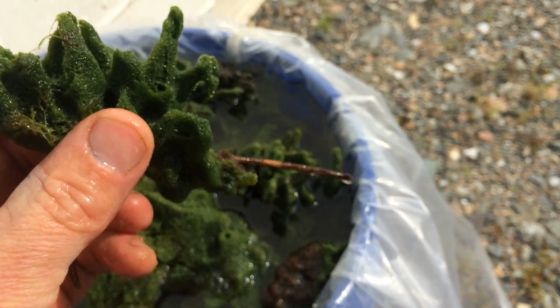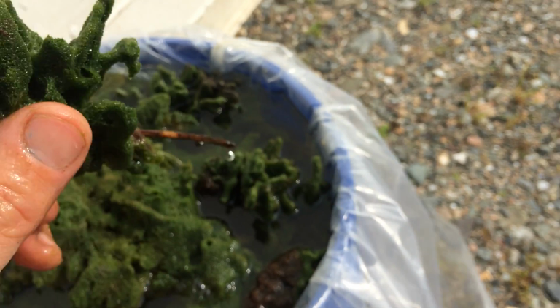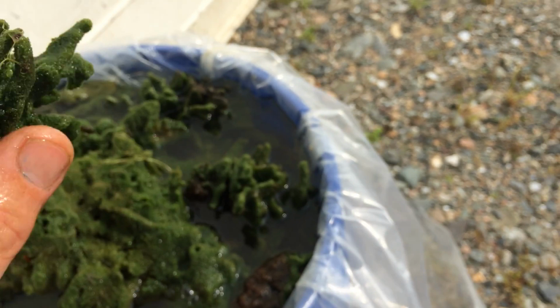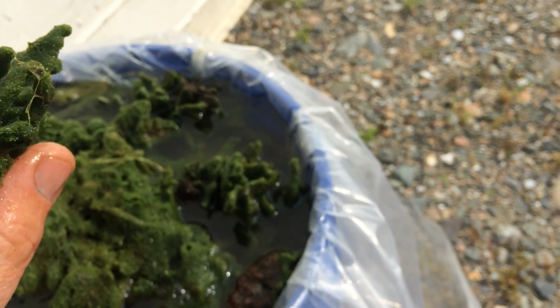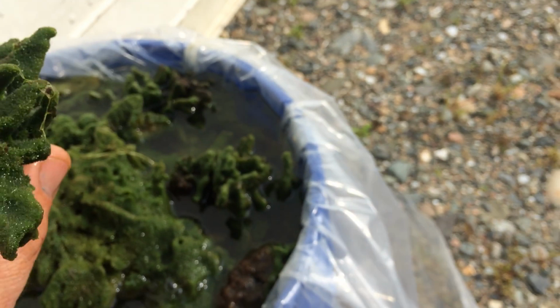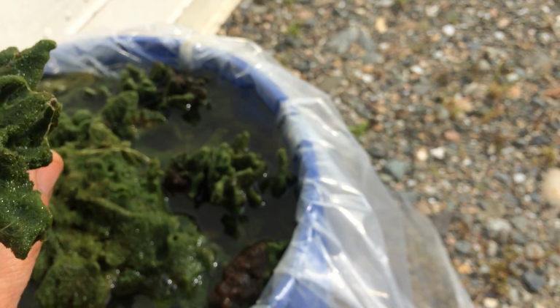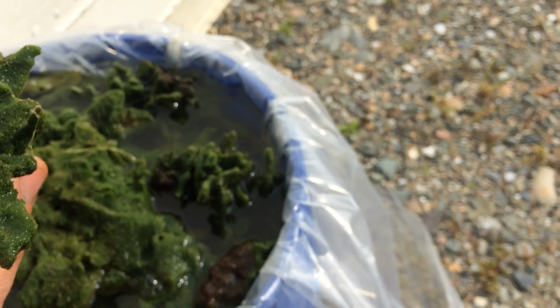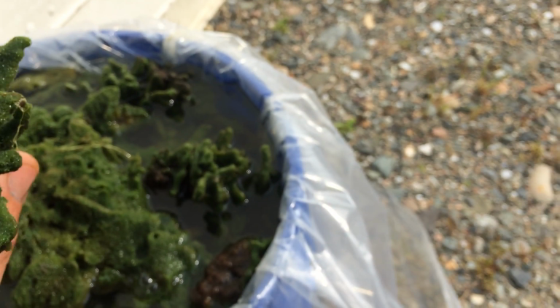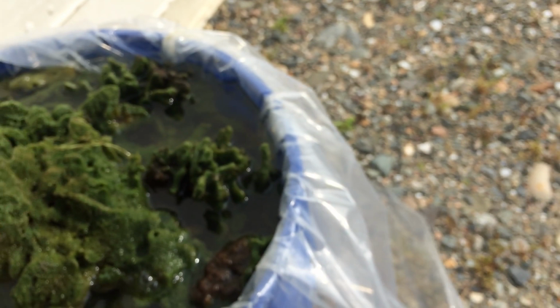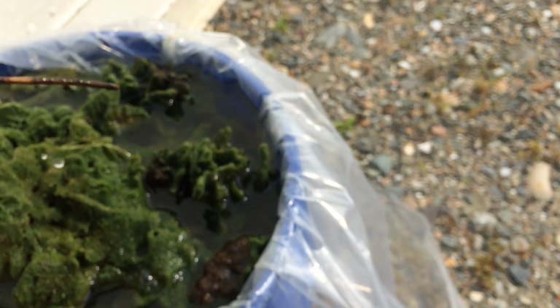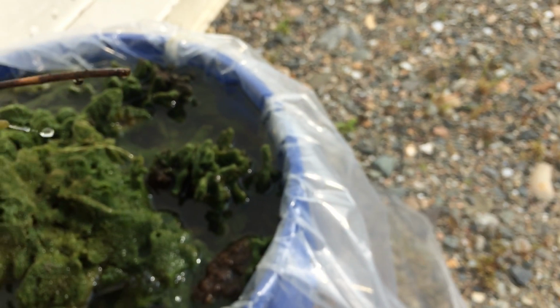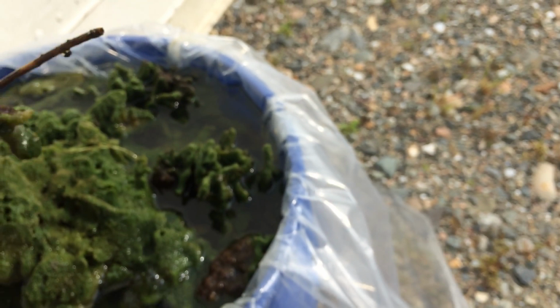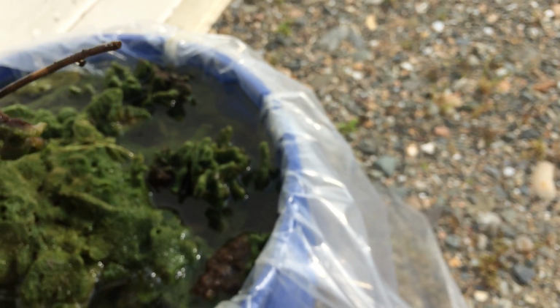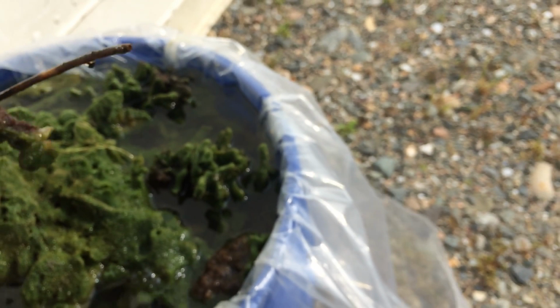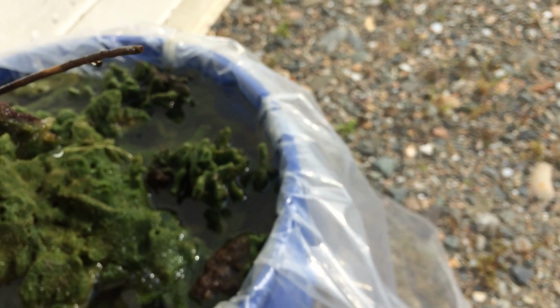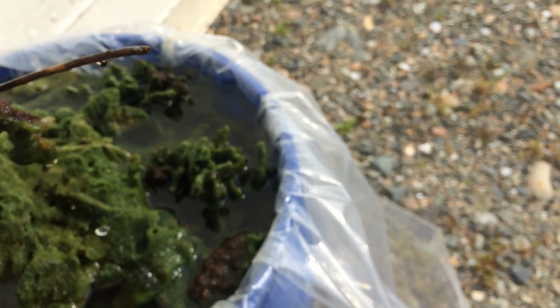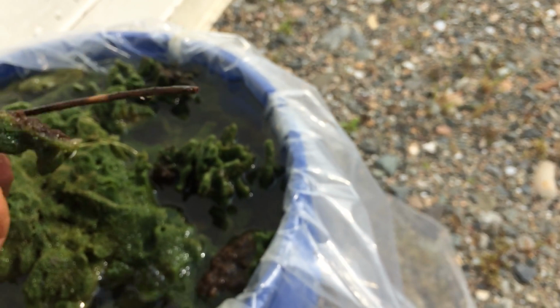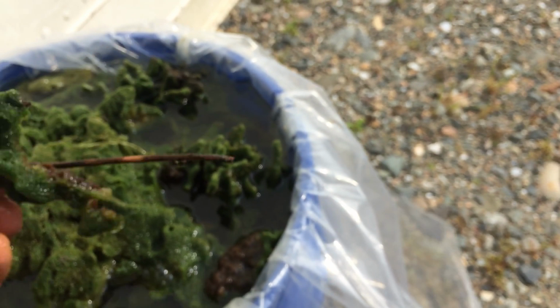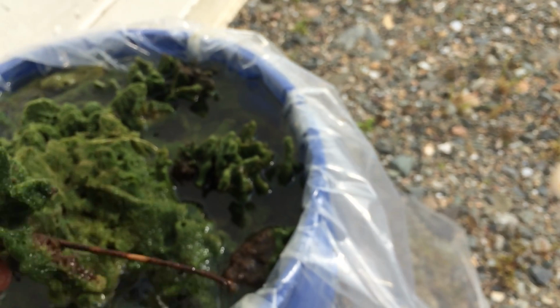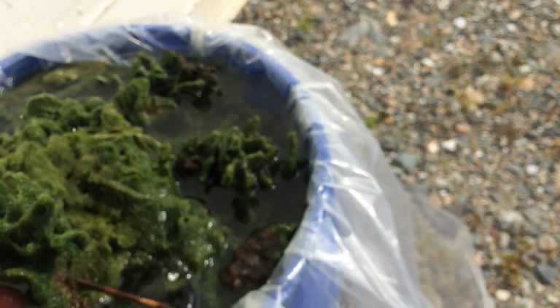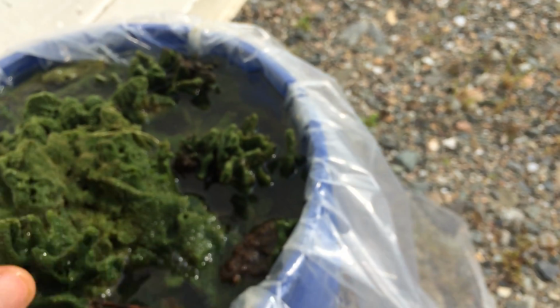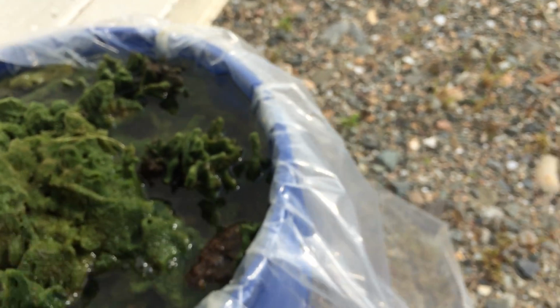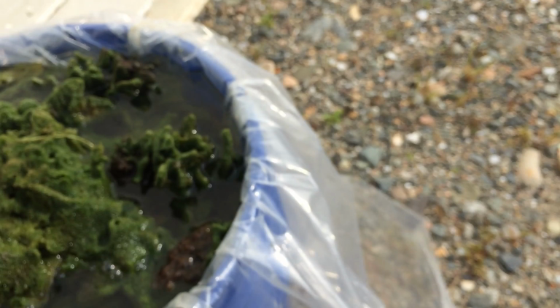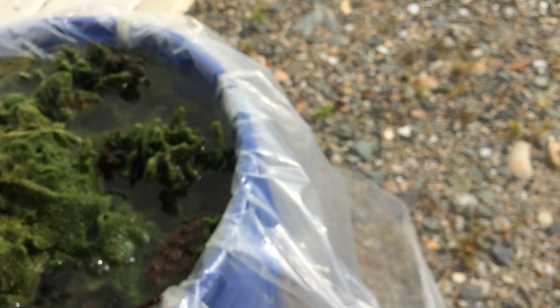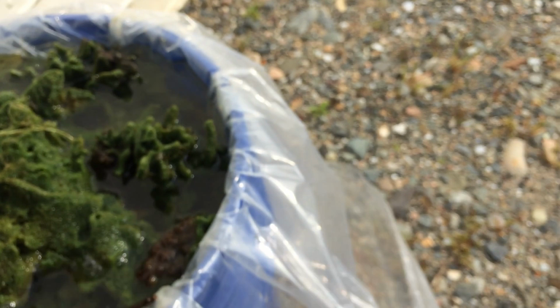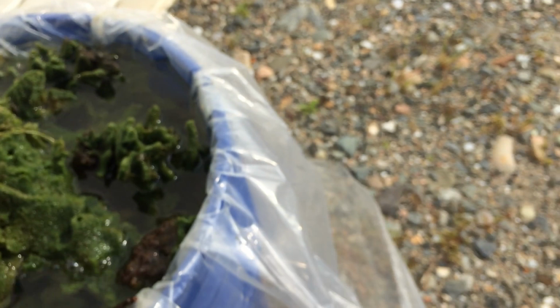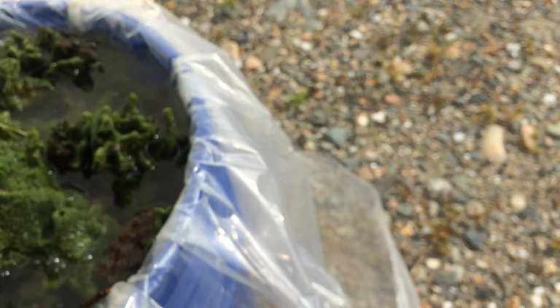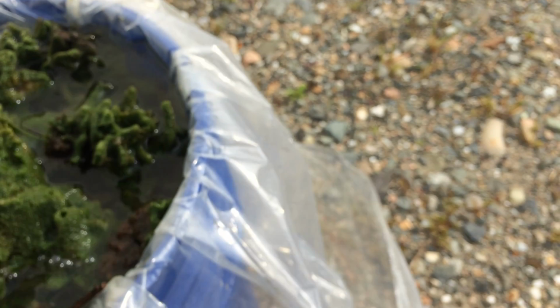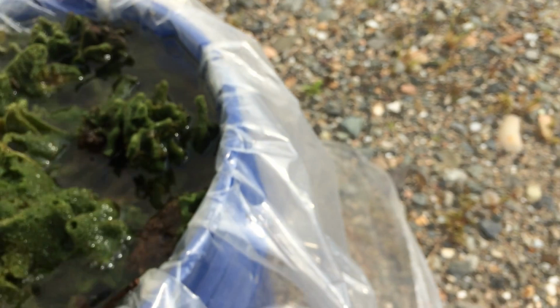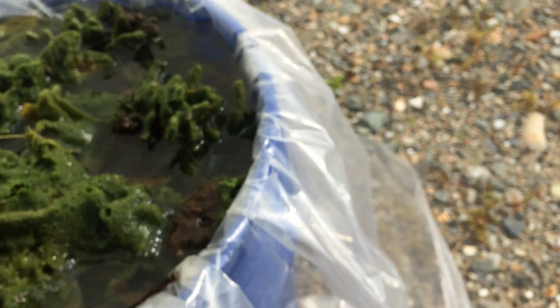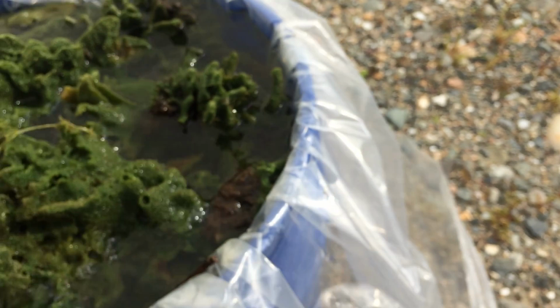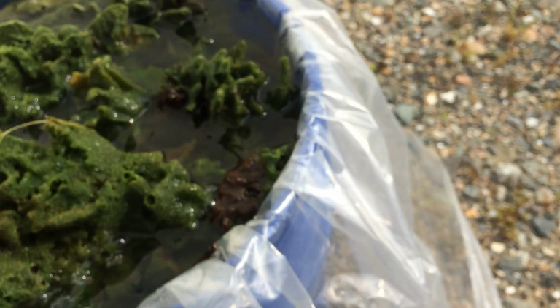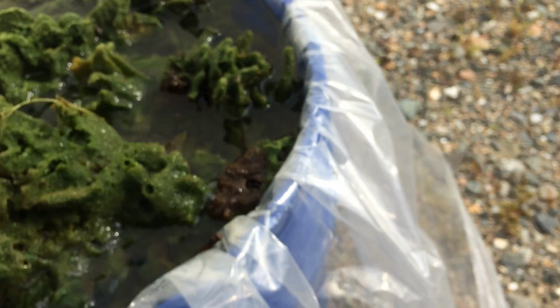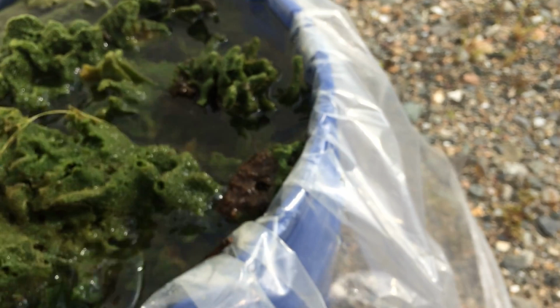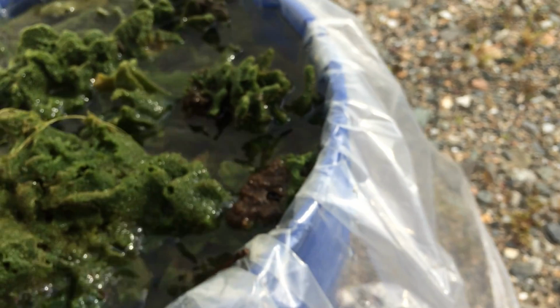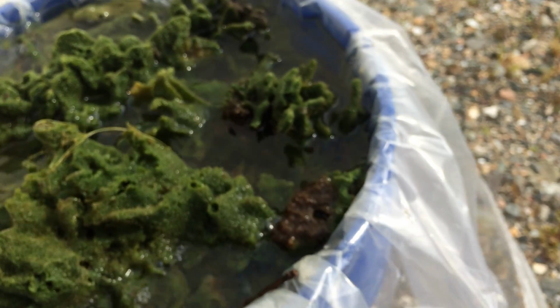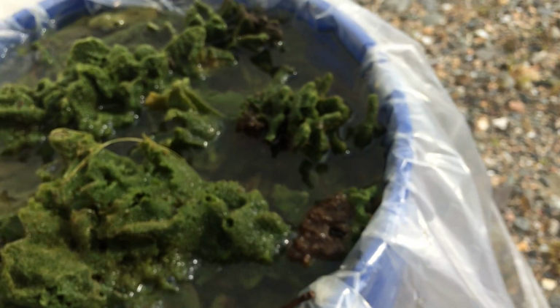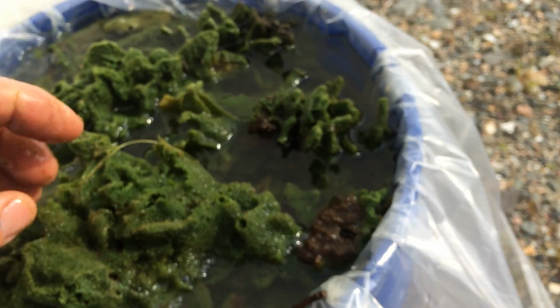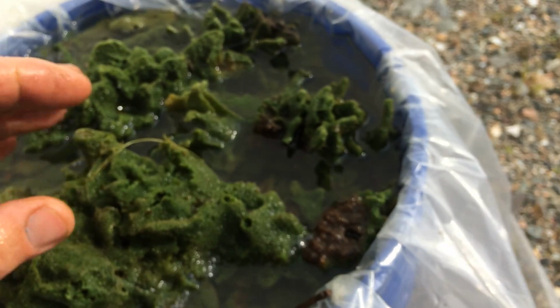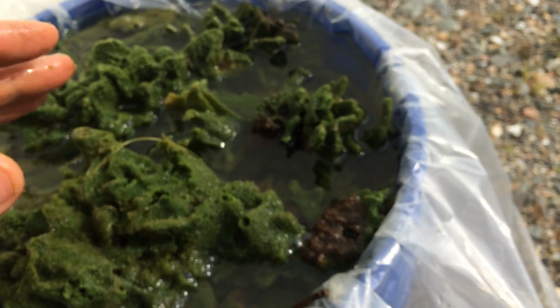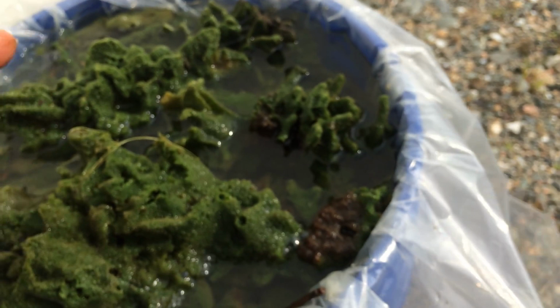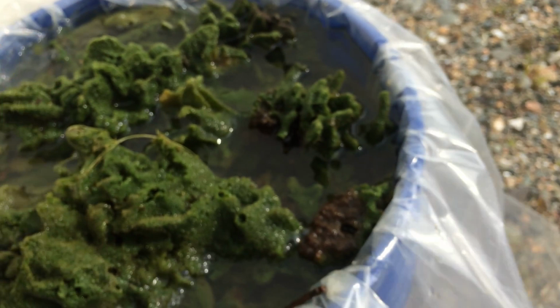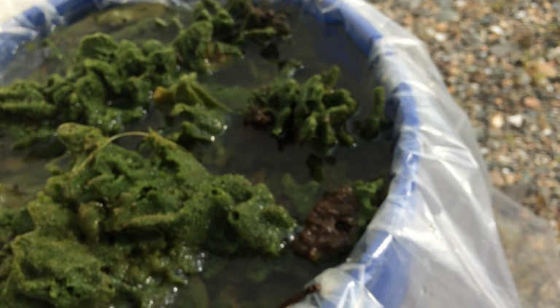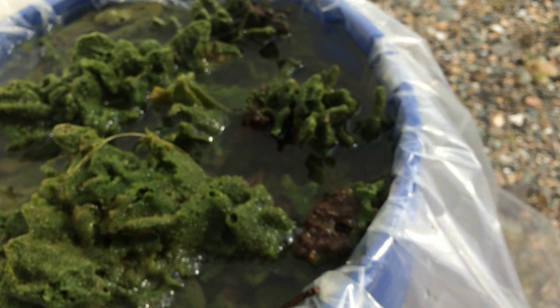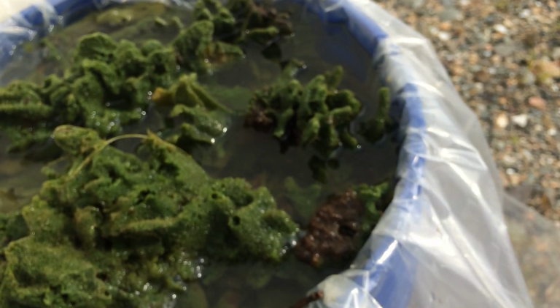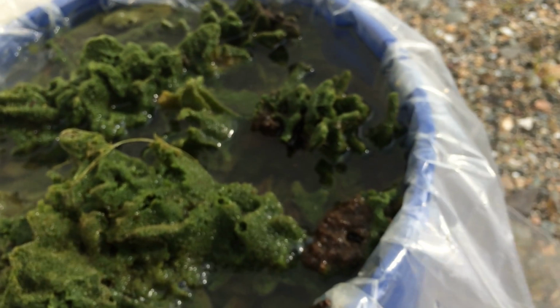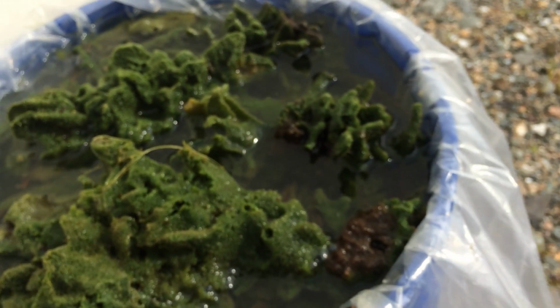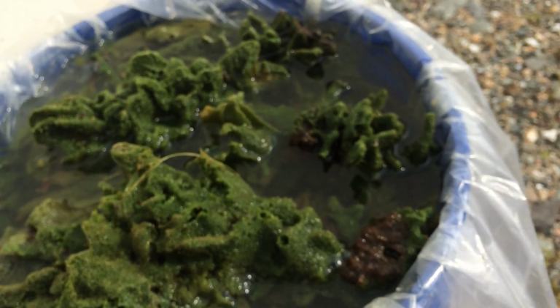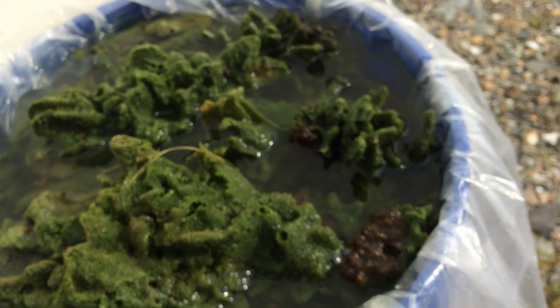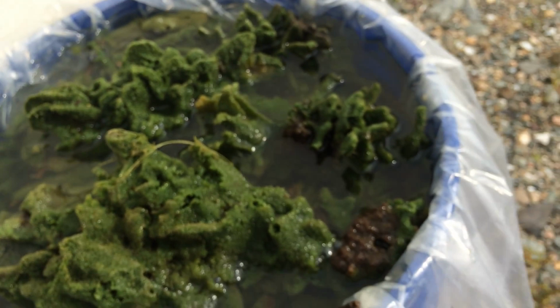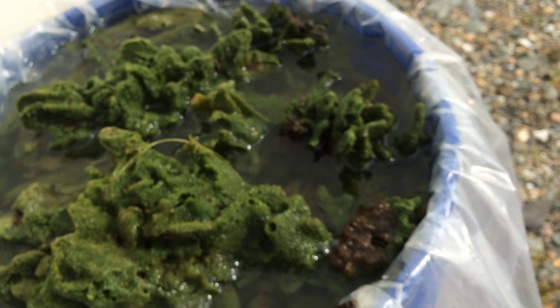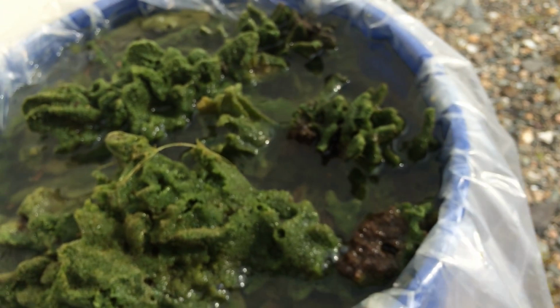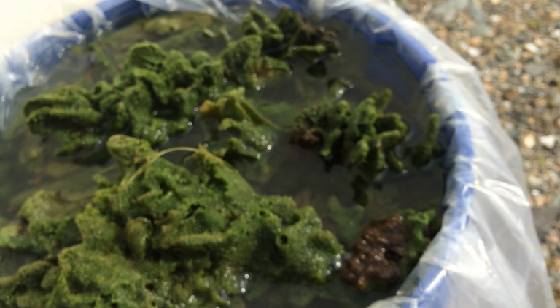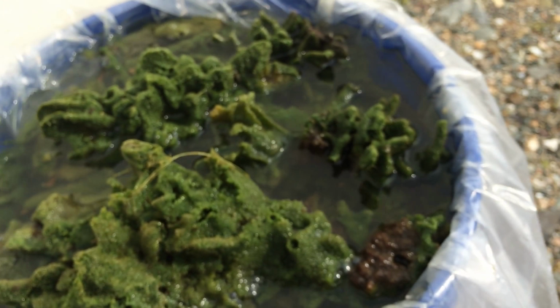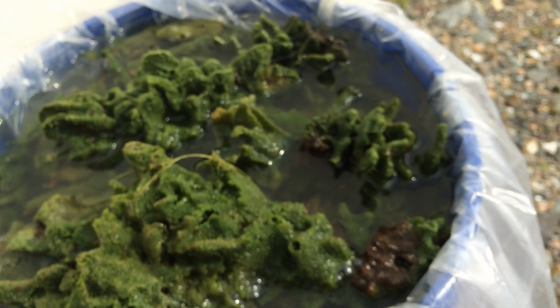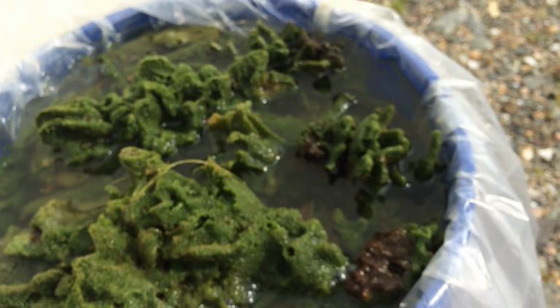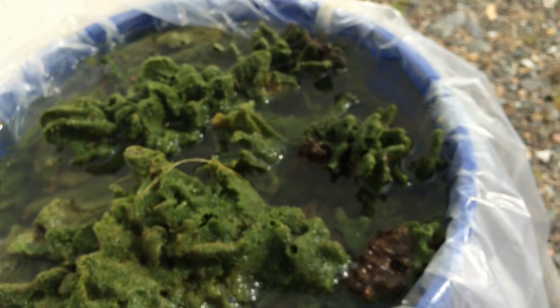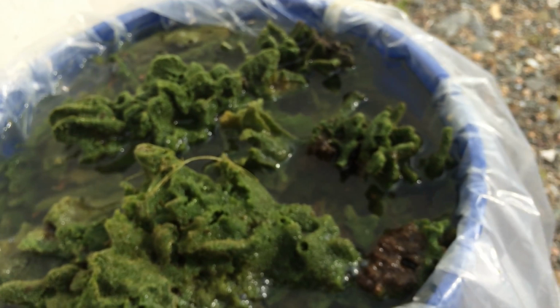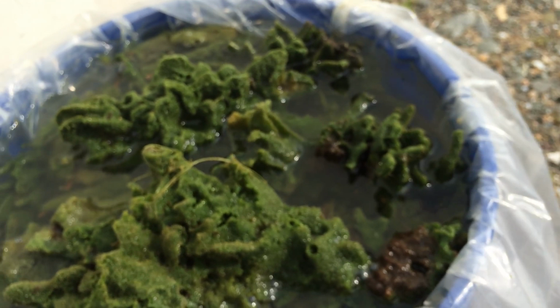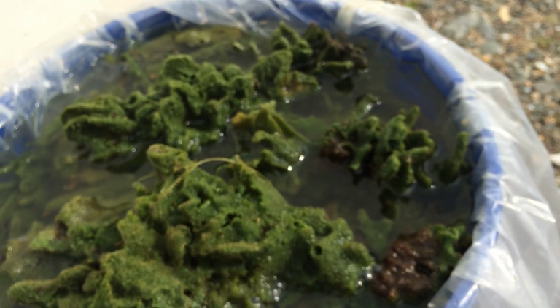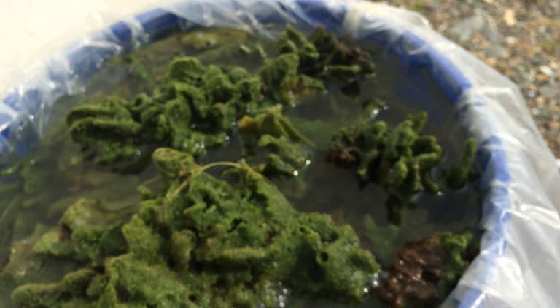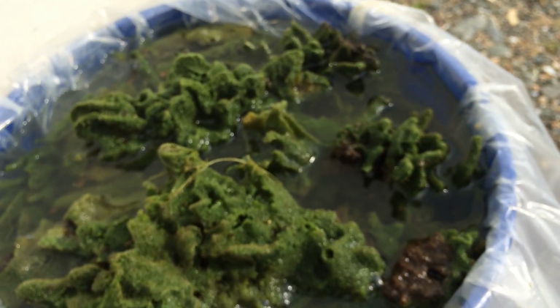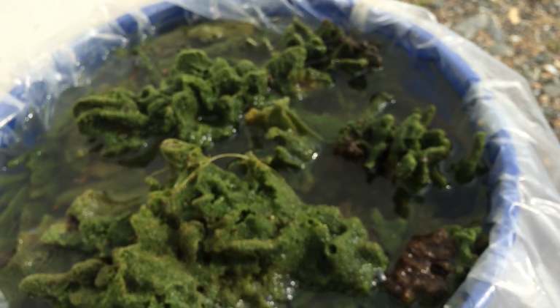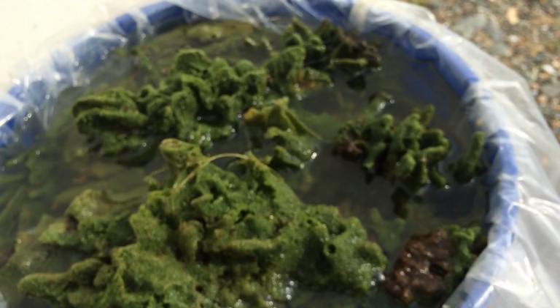So, a little primer on freshwater sponges. Once again, this is Spongilla — there are about 20 different species in the U.S.